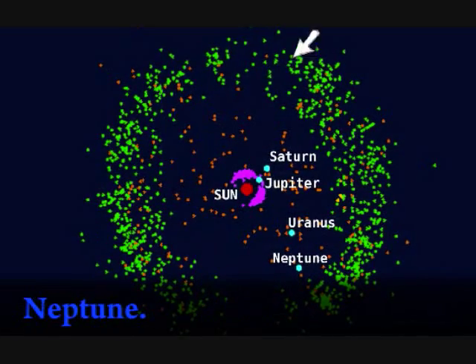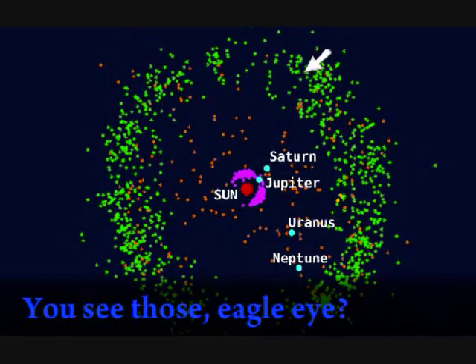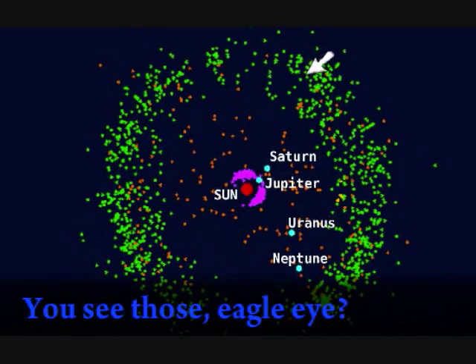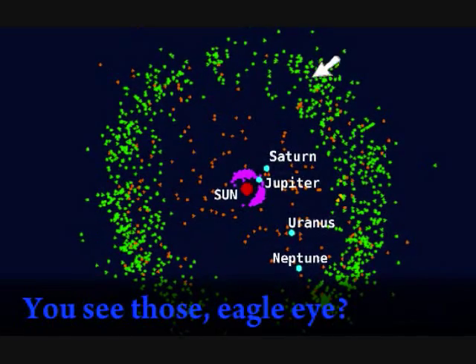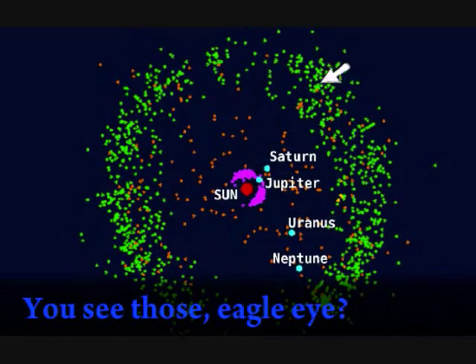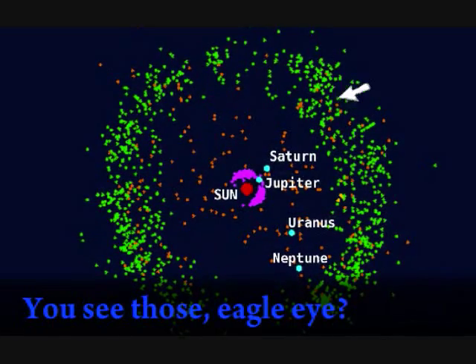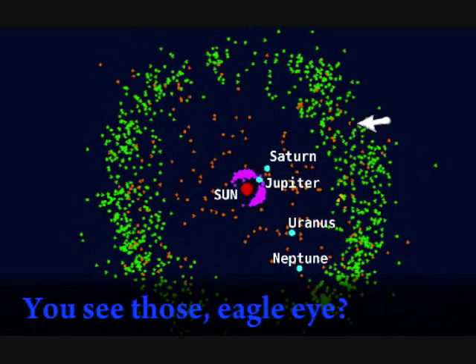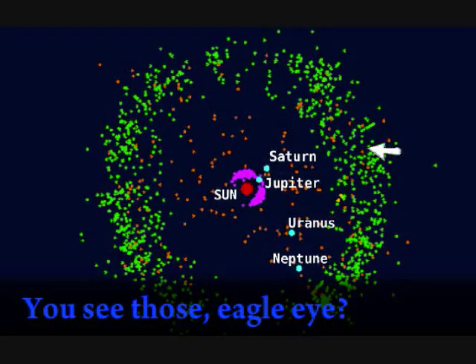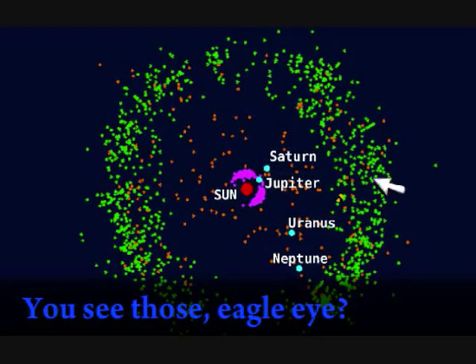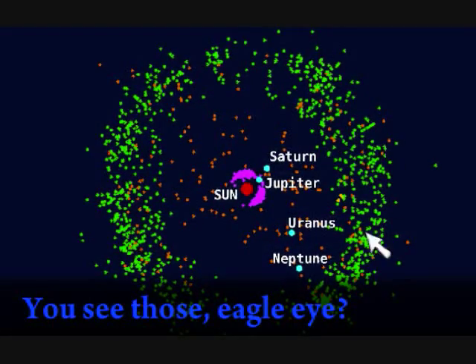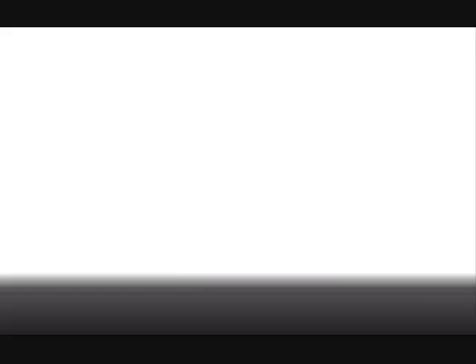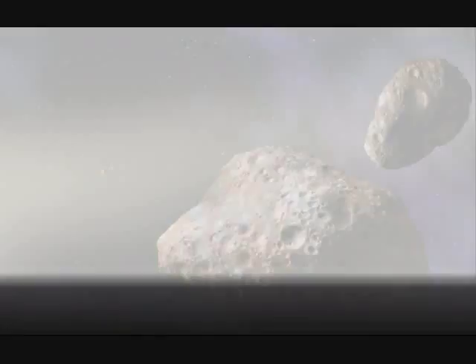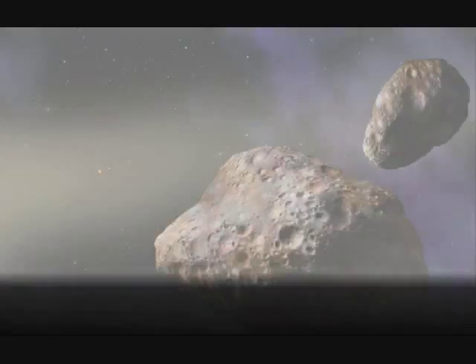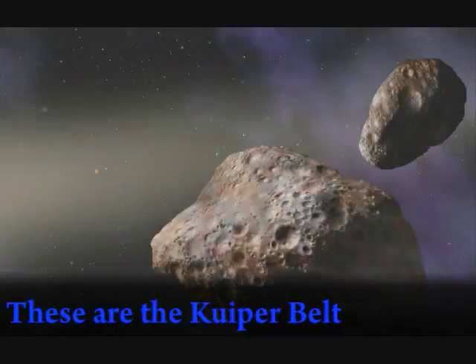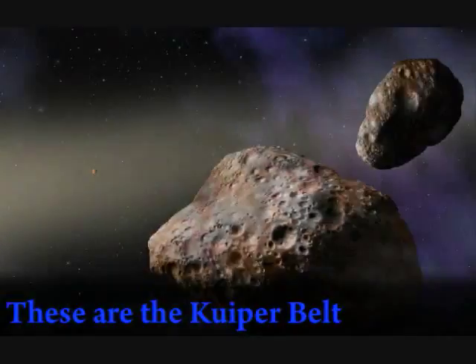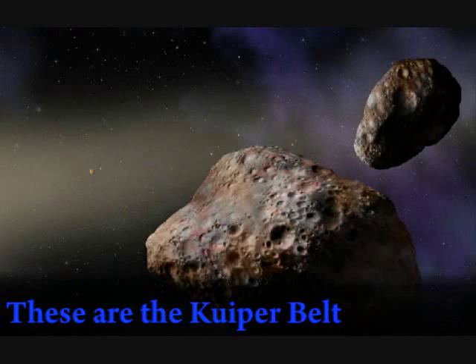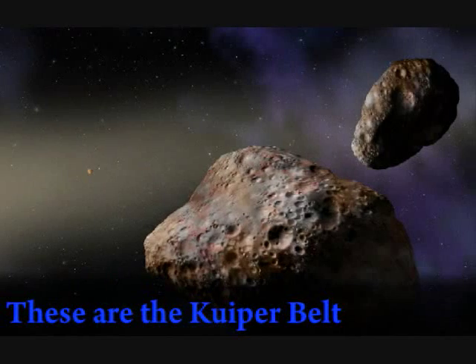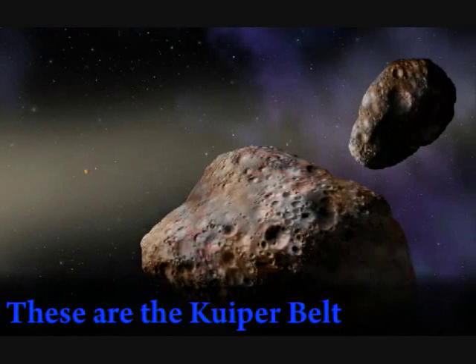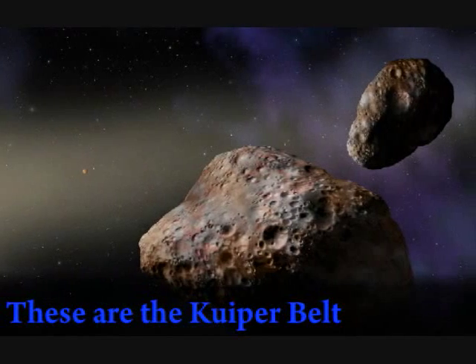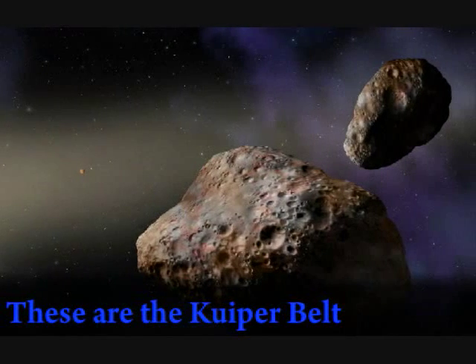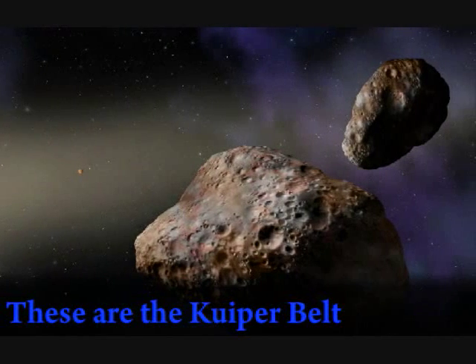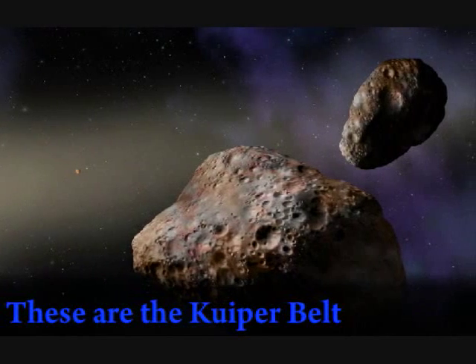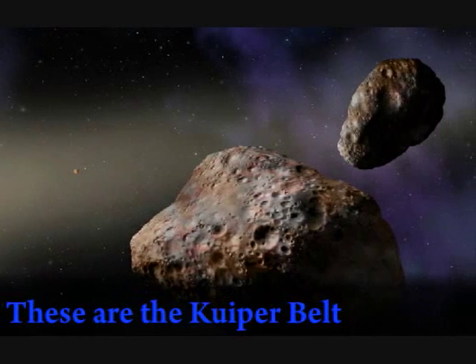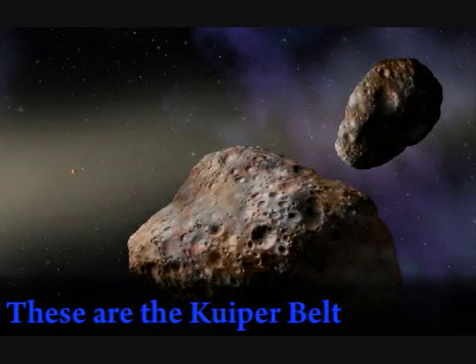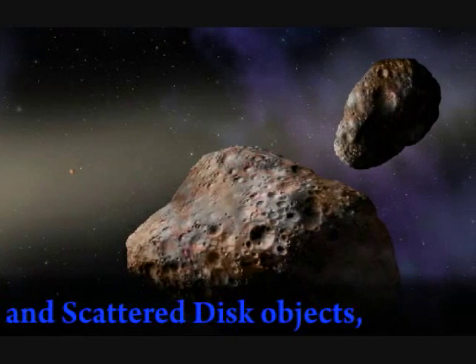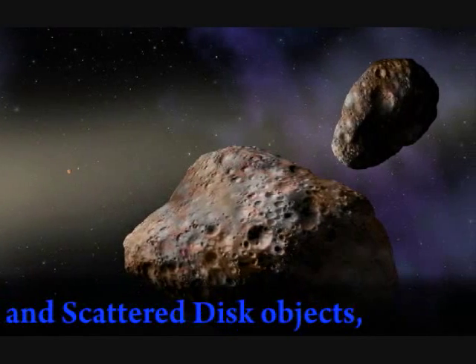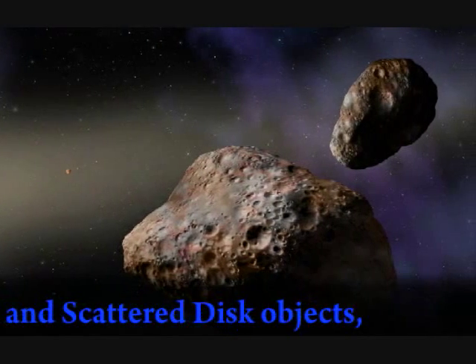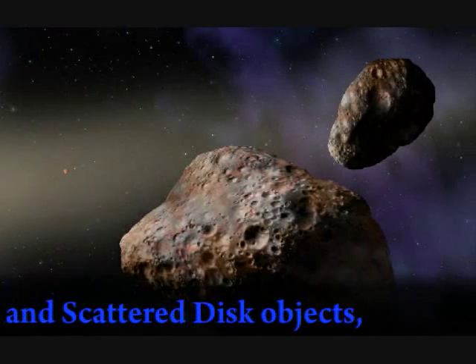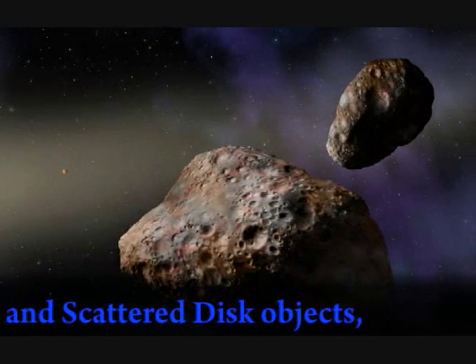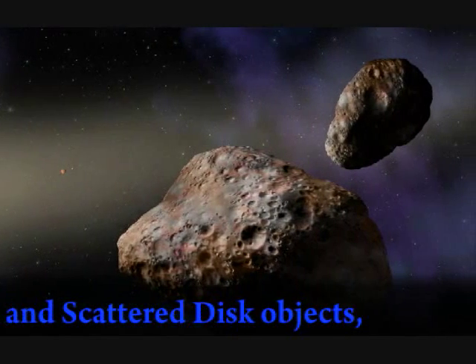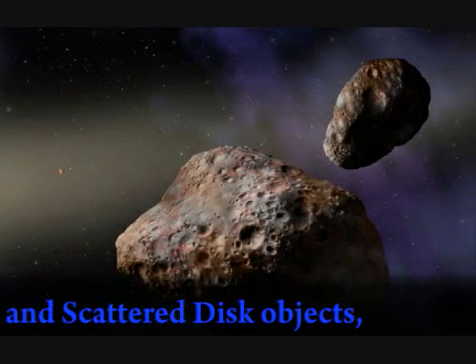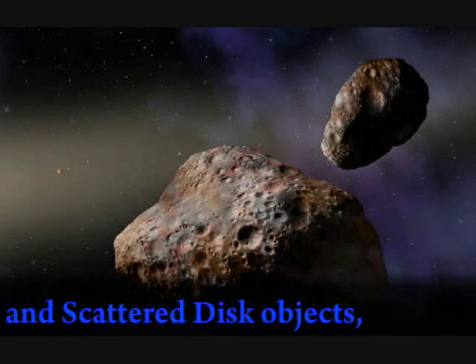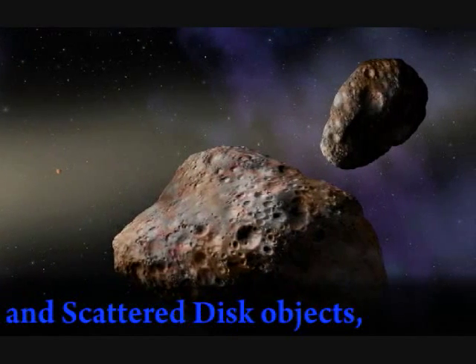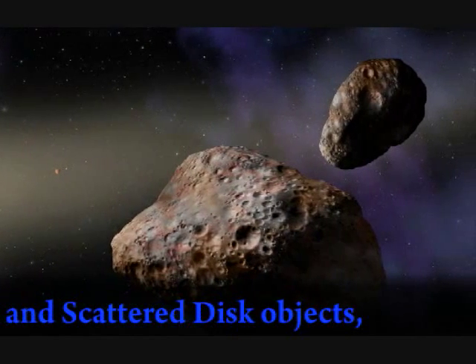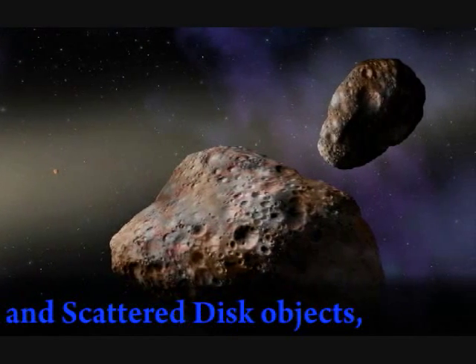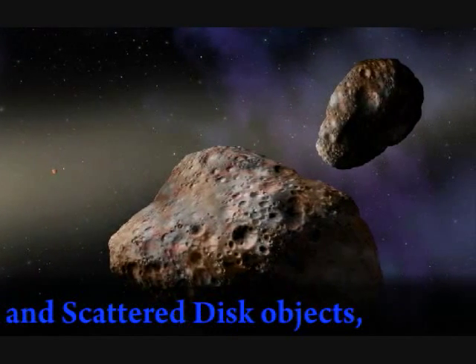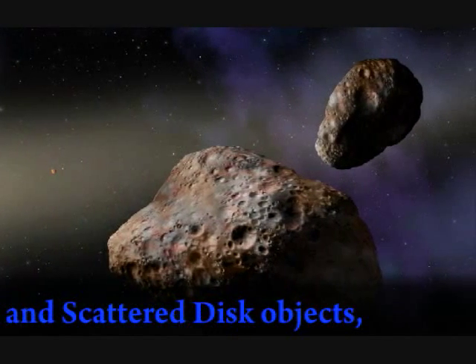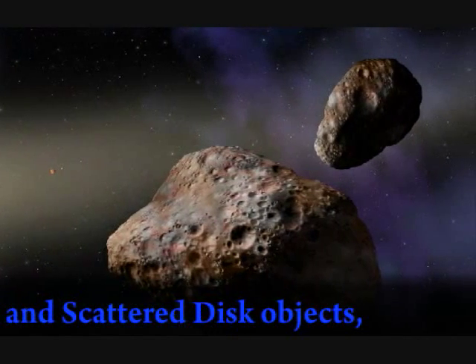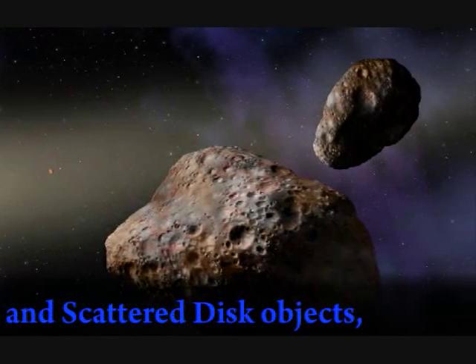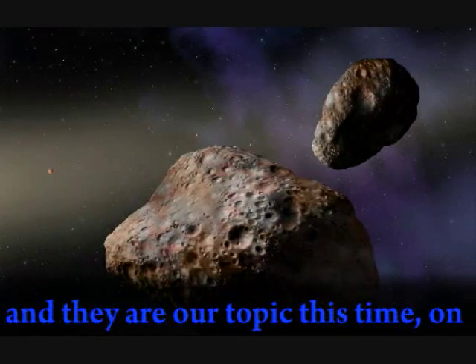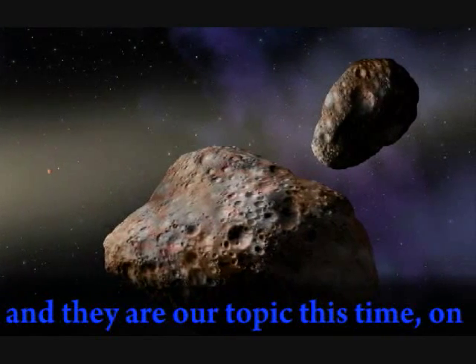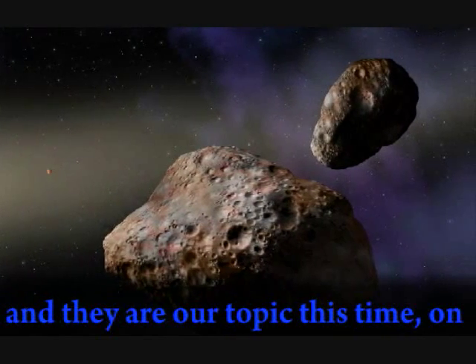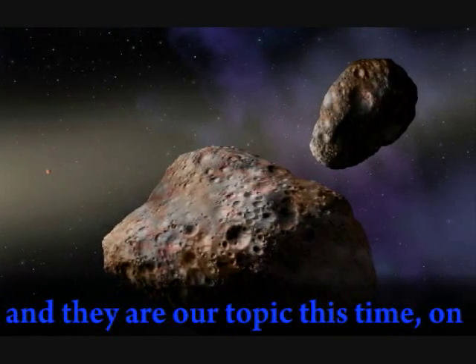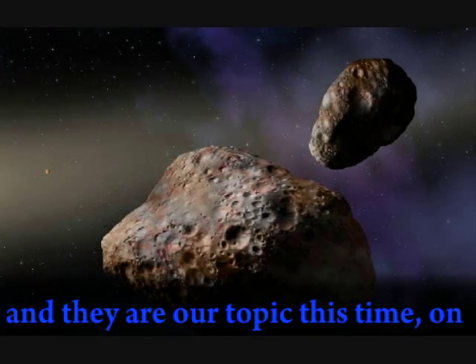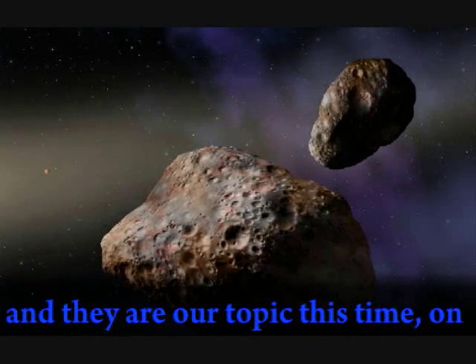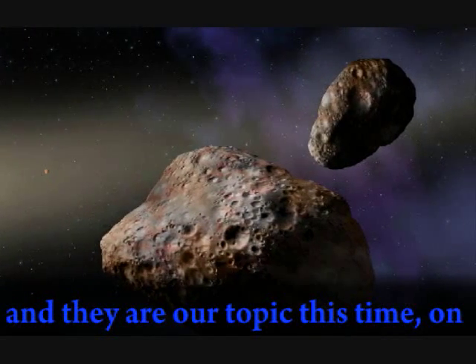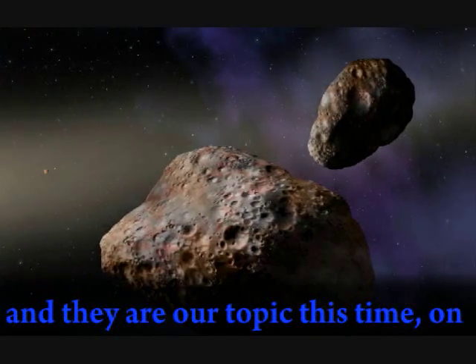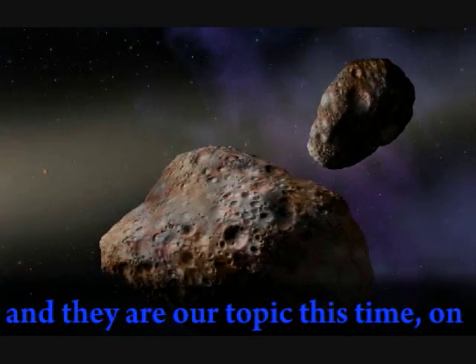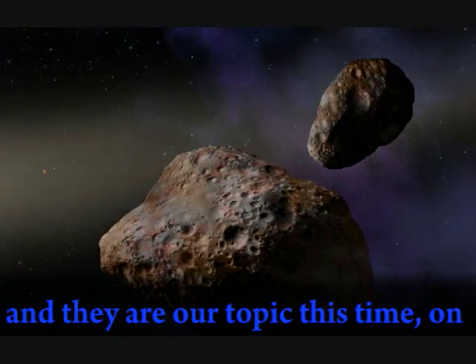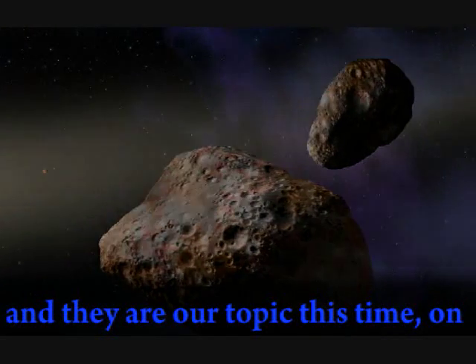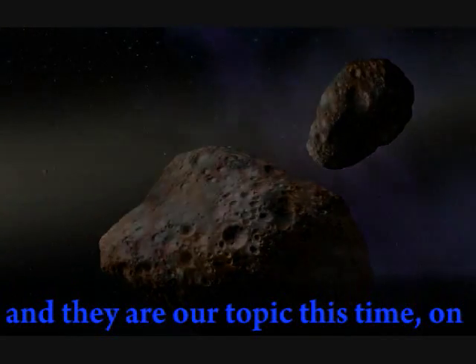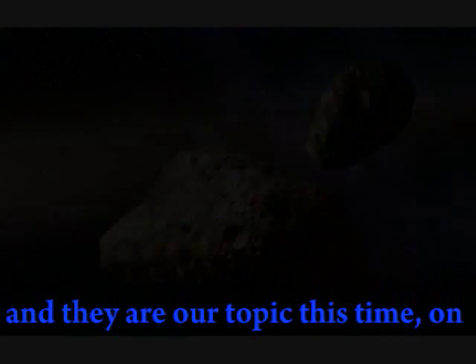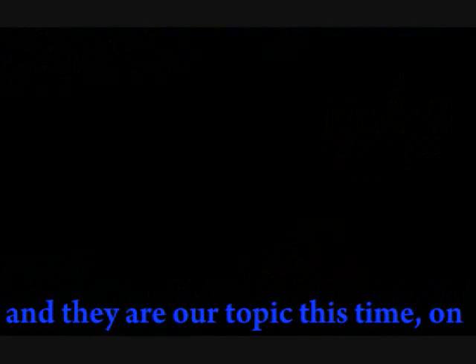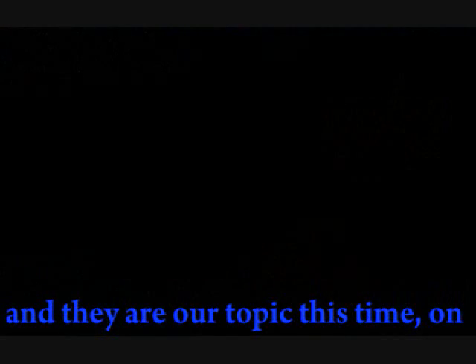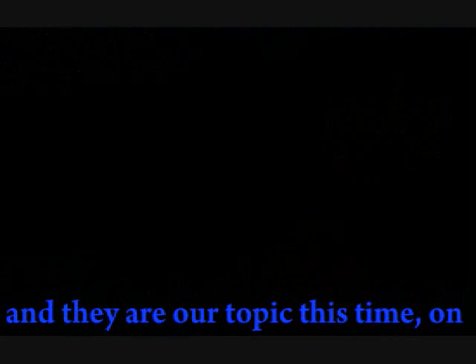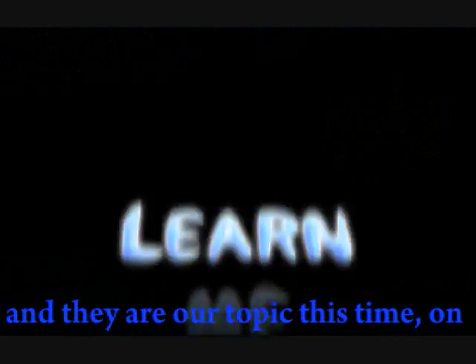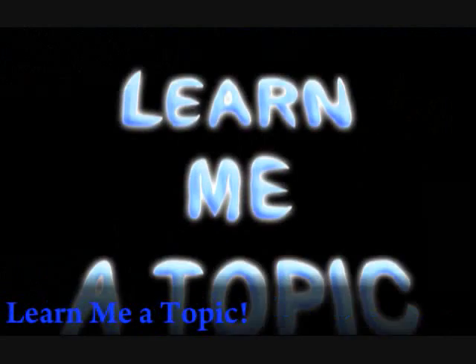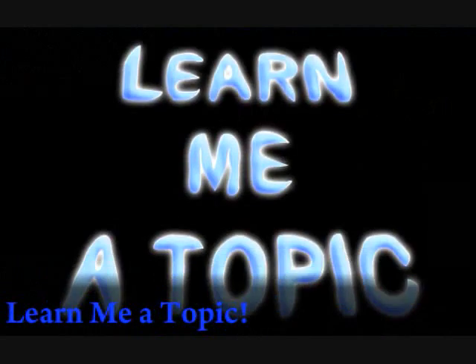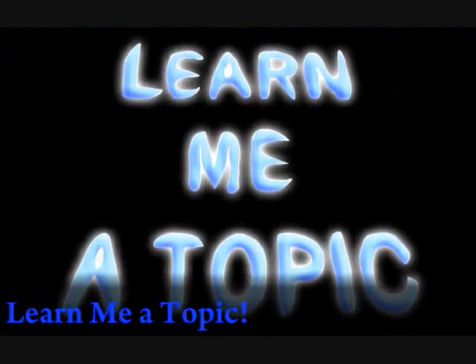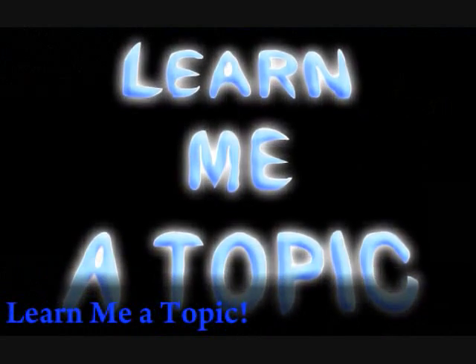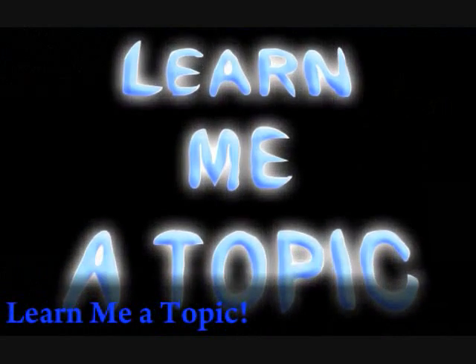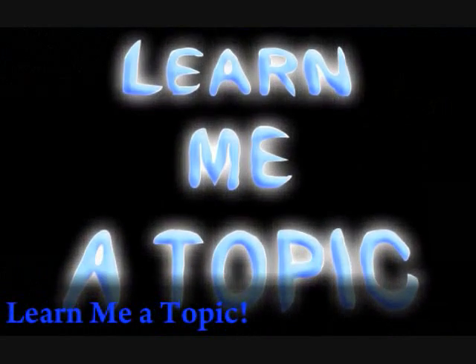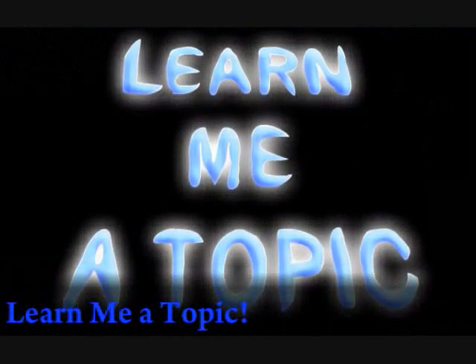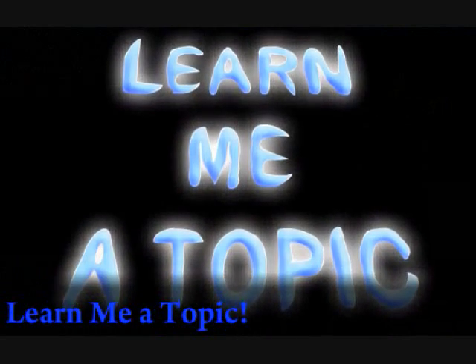You see those? These are the Kuiper Belt and scattered disk objects, and they are our topic this time on Learn Me a Topic.